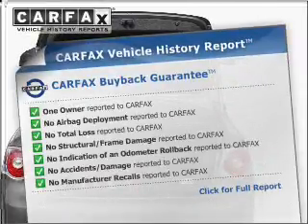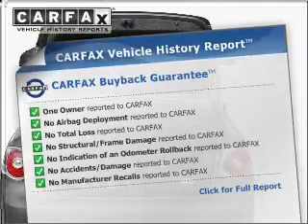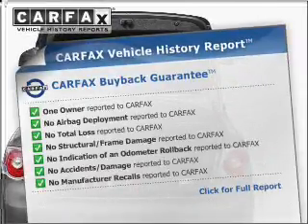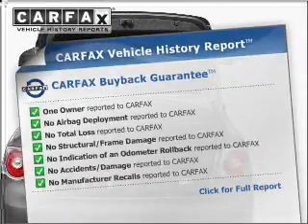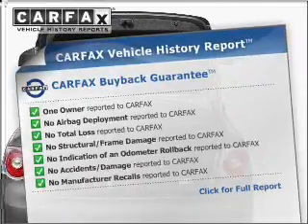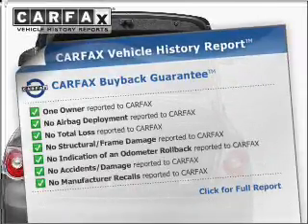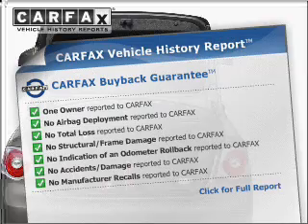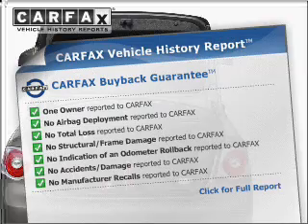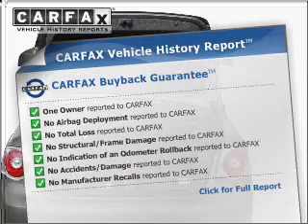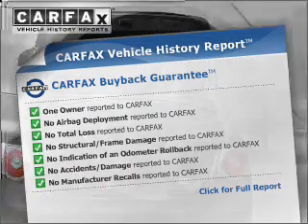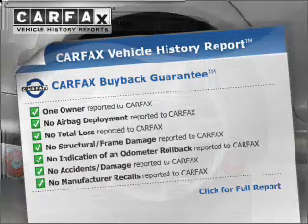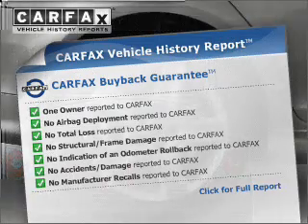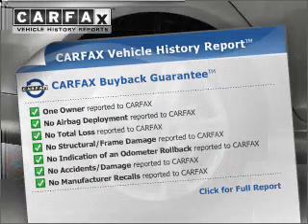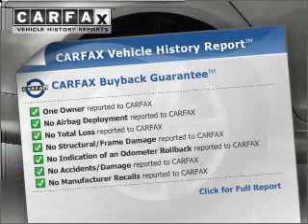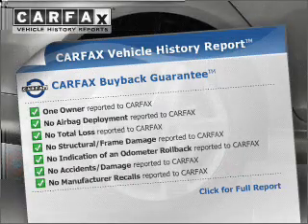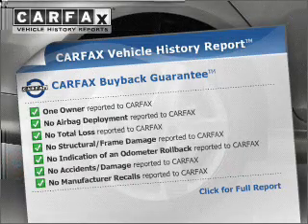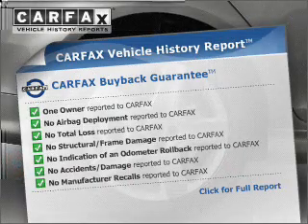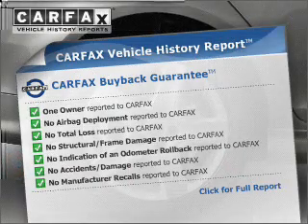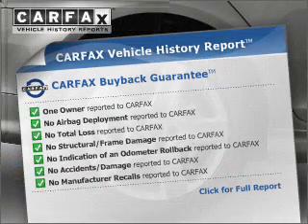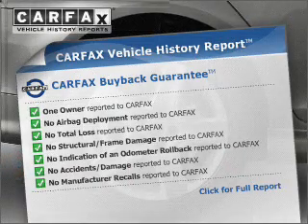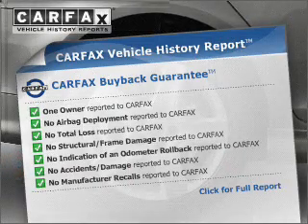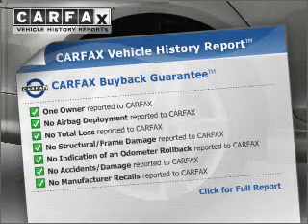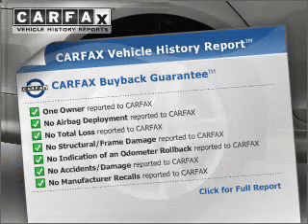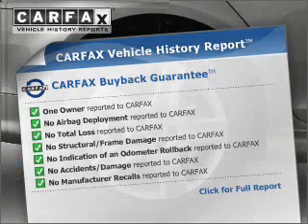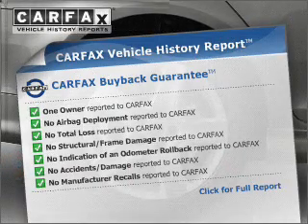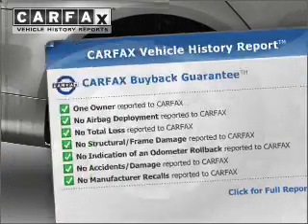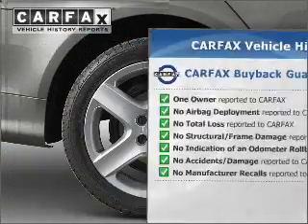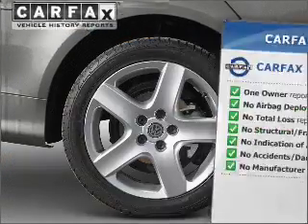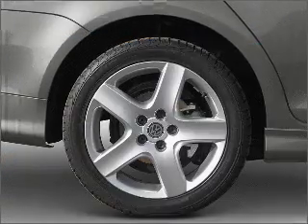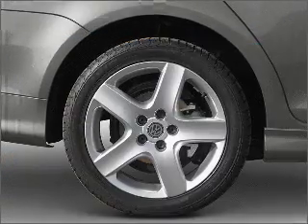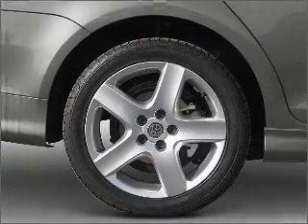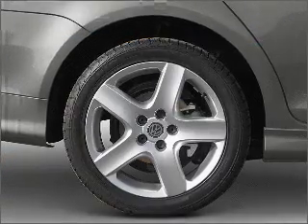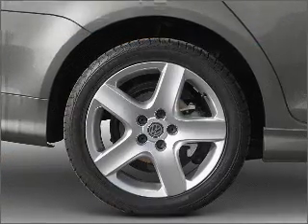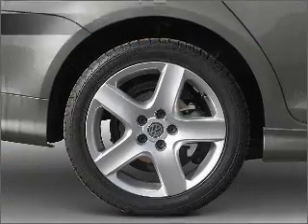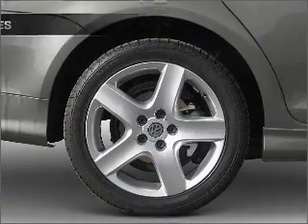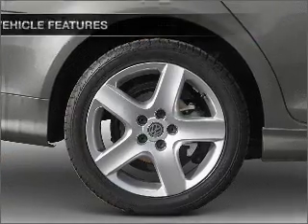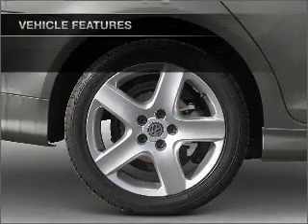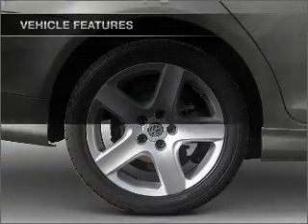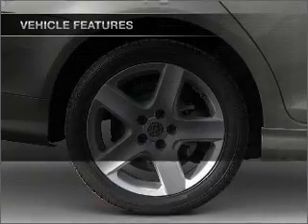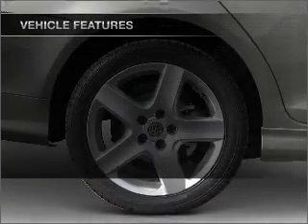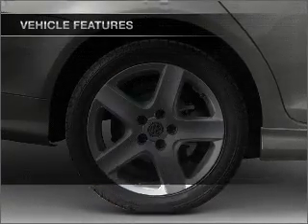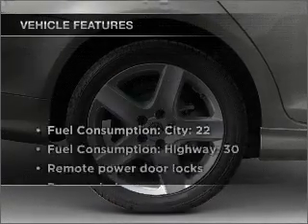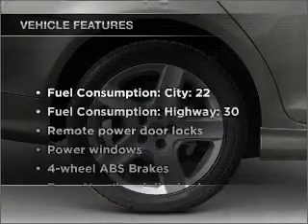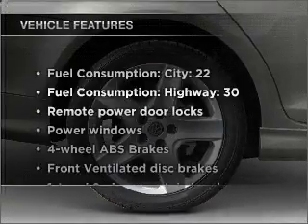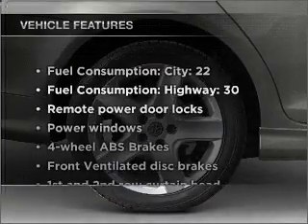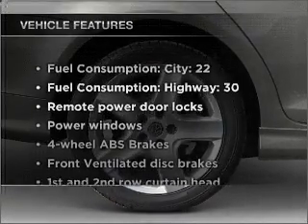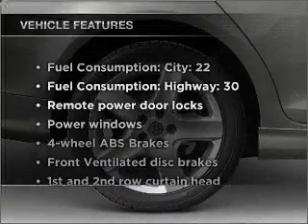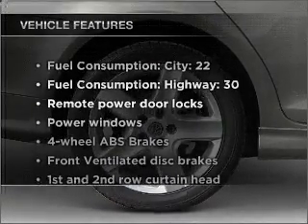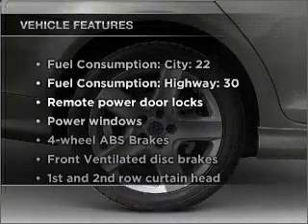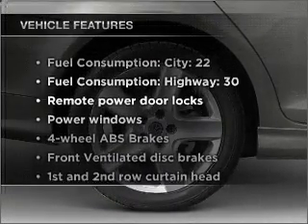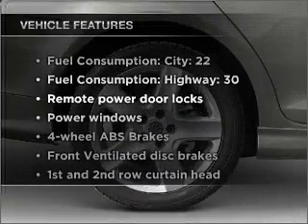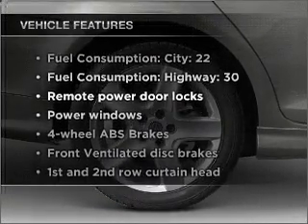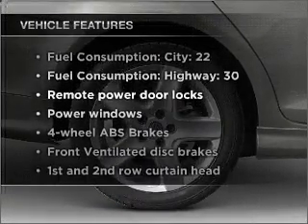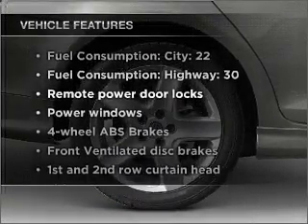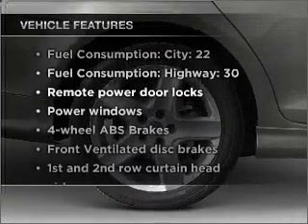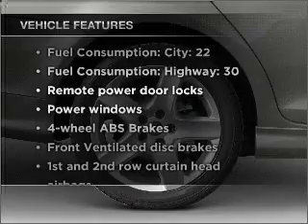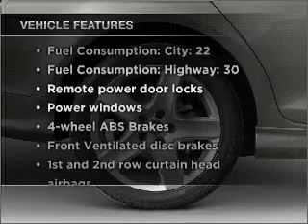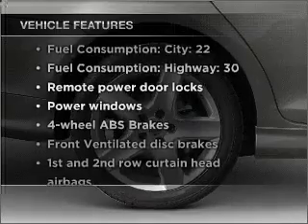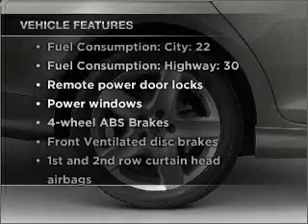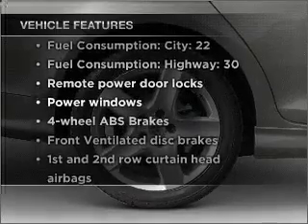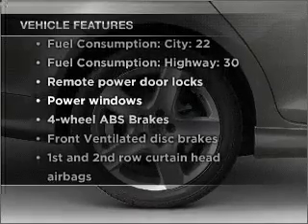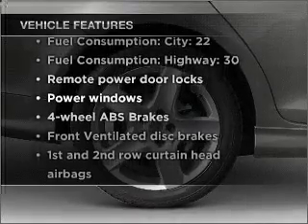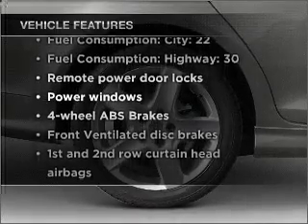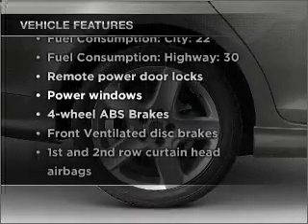Carfax, the most trusted provider of vehicle information. Plus, enjoy these notable features that are included in this ride.